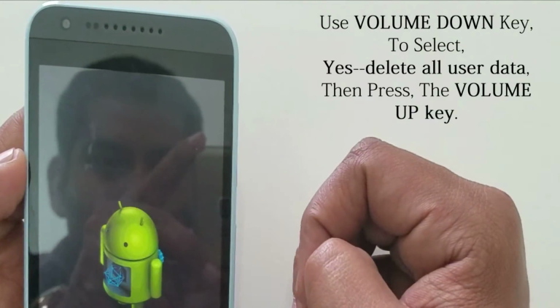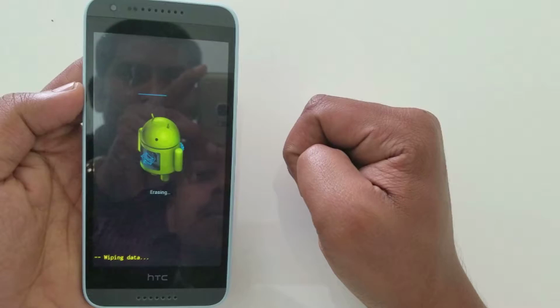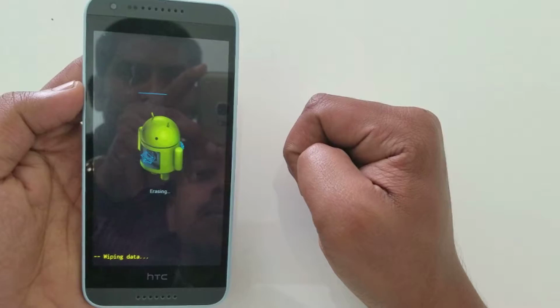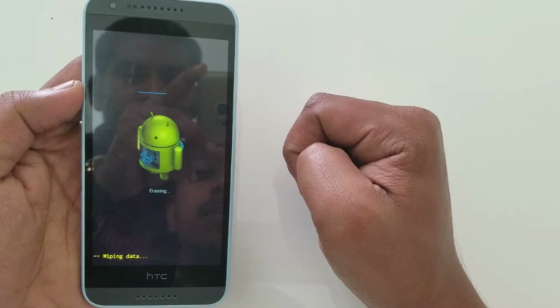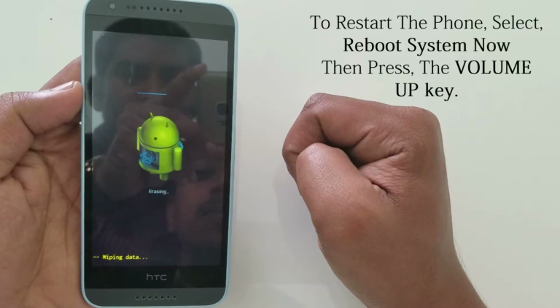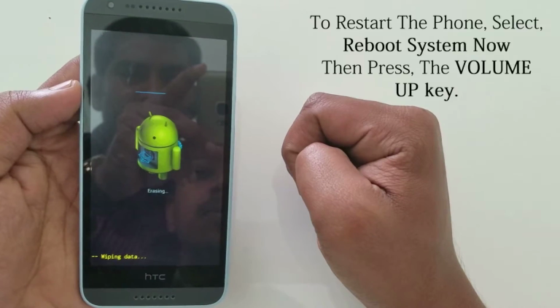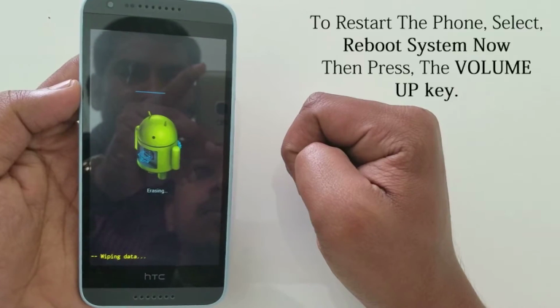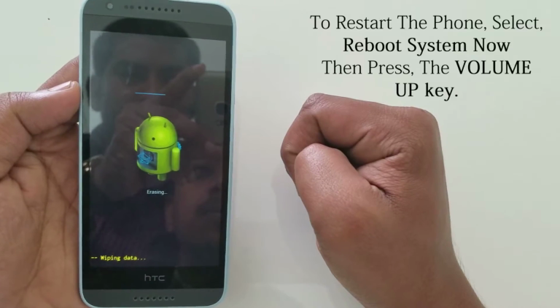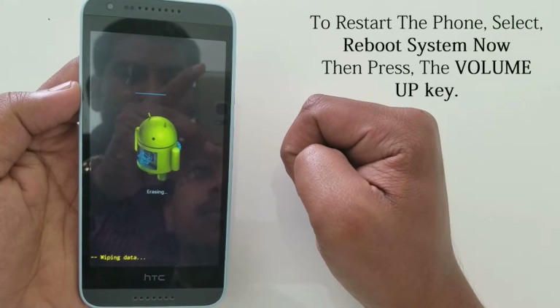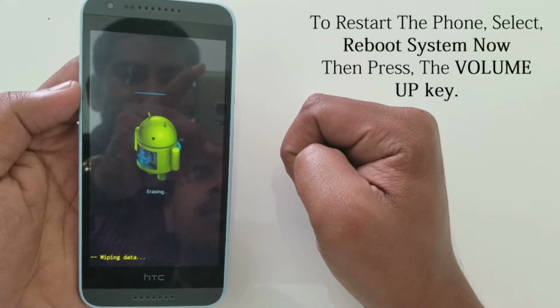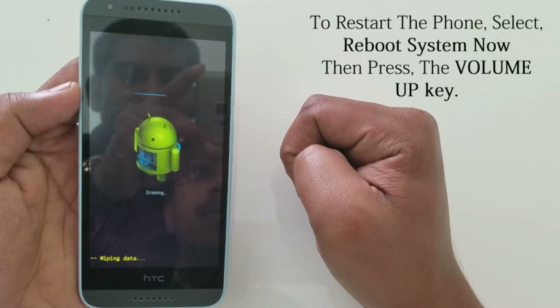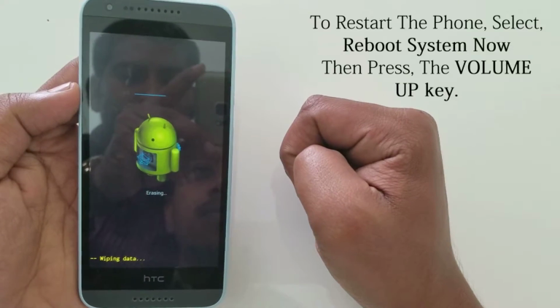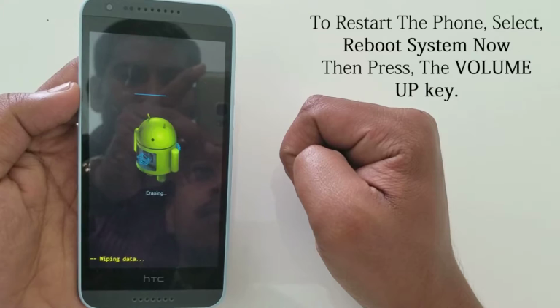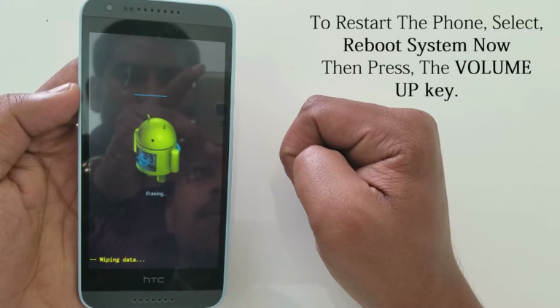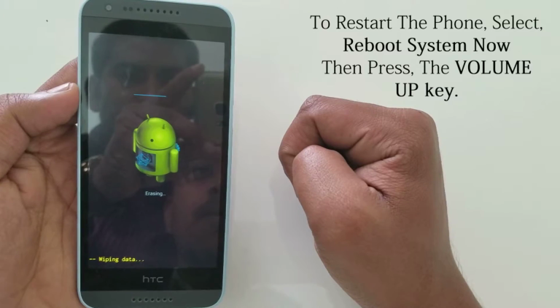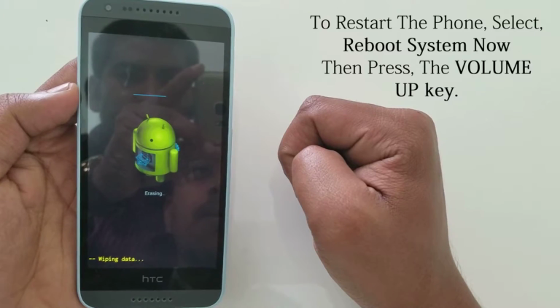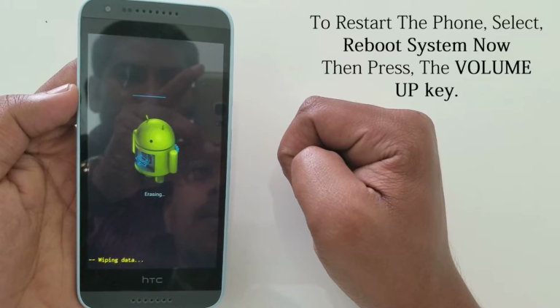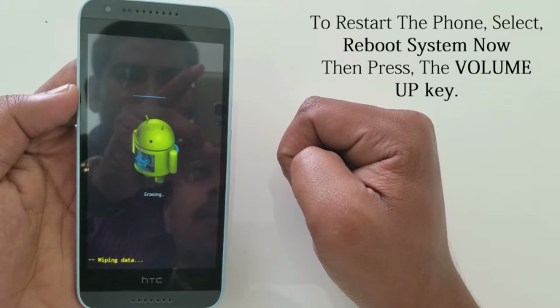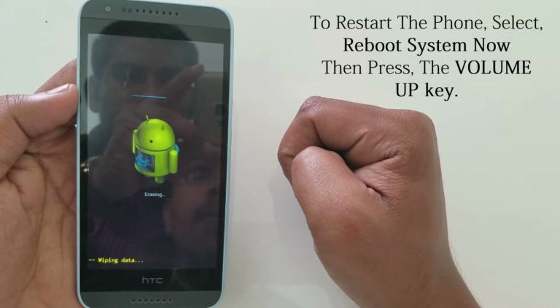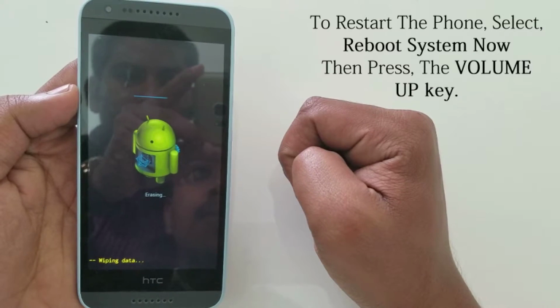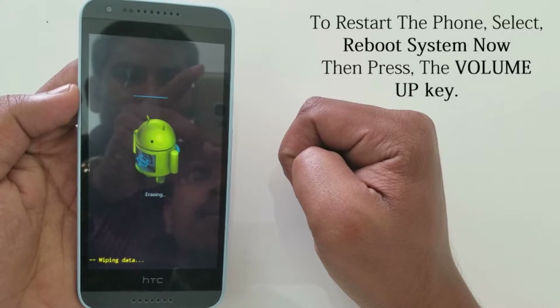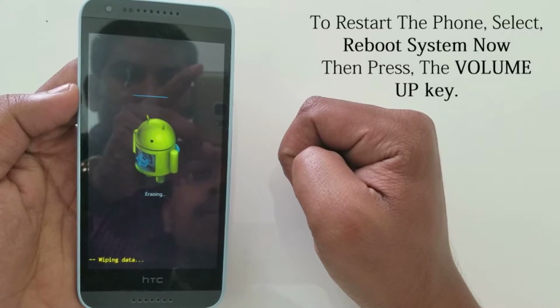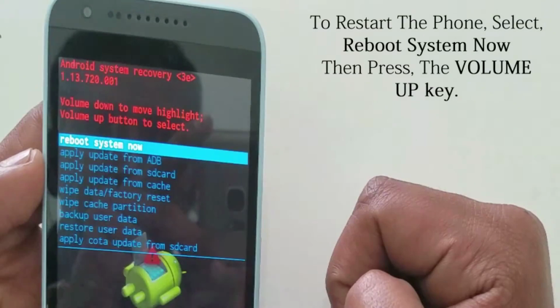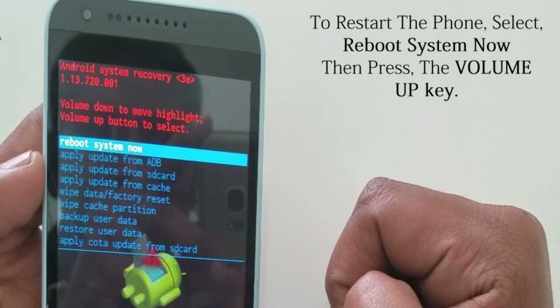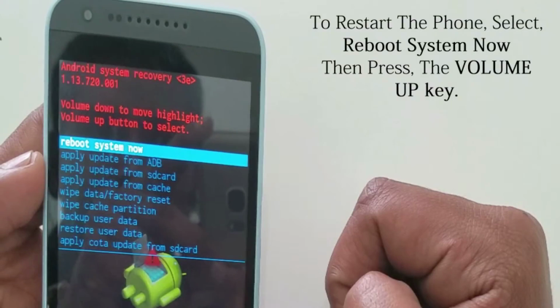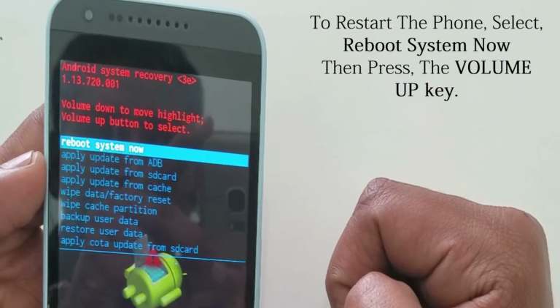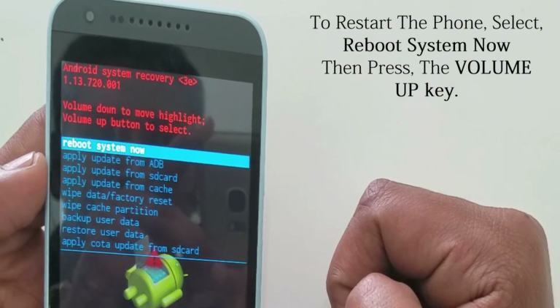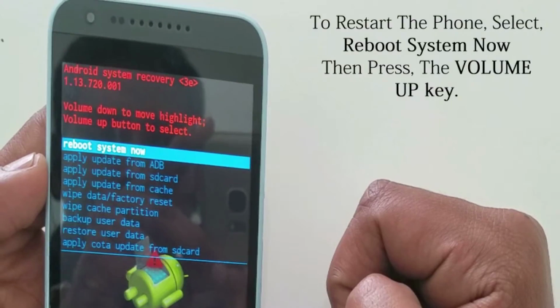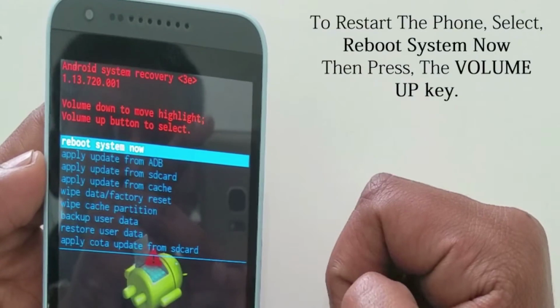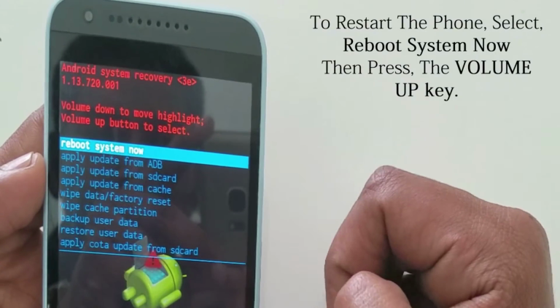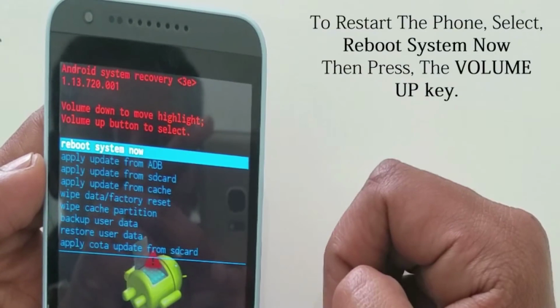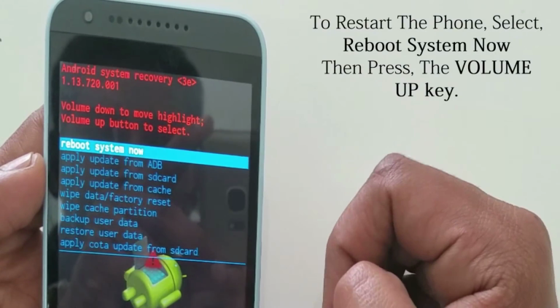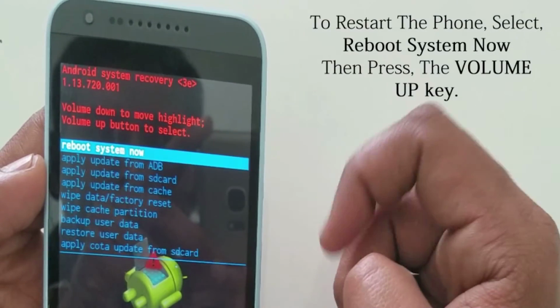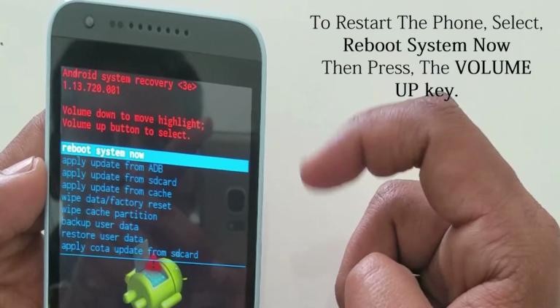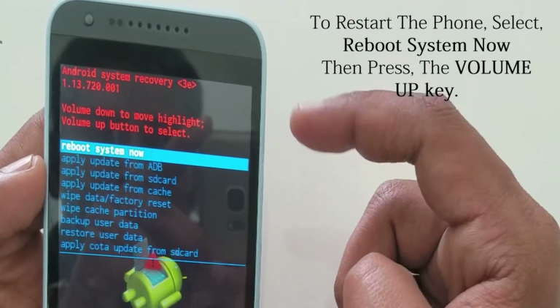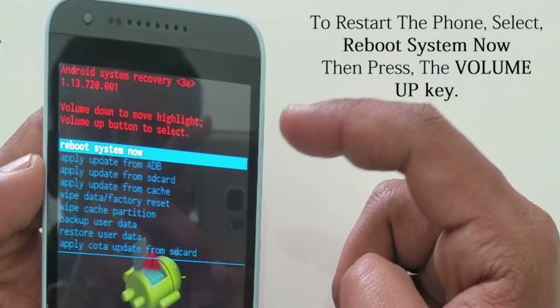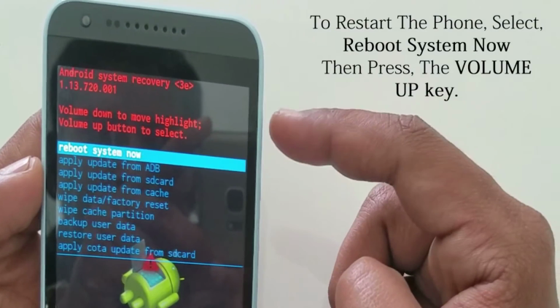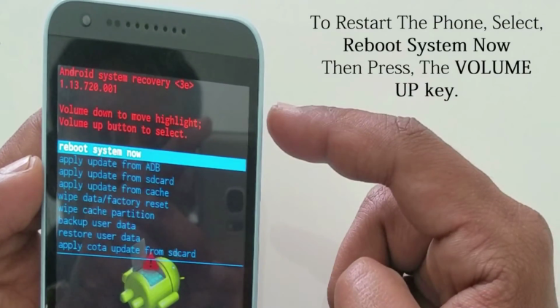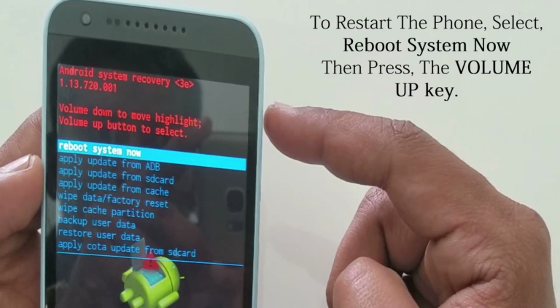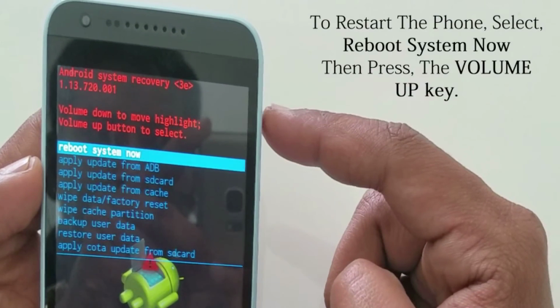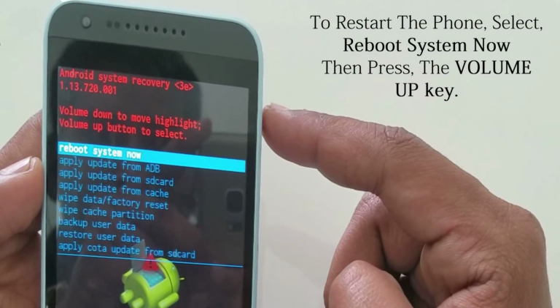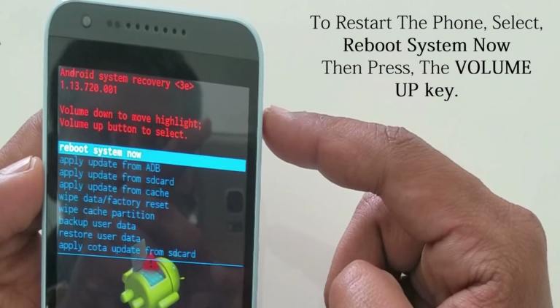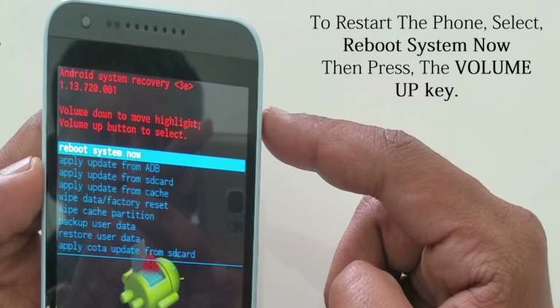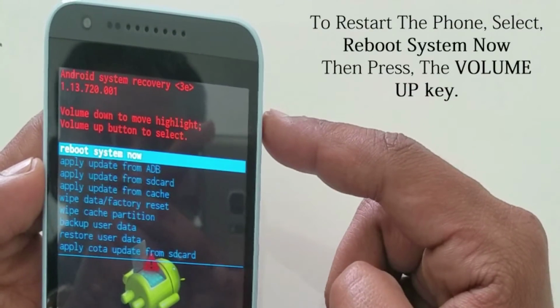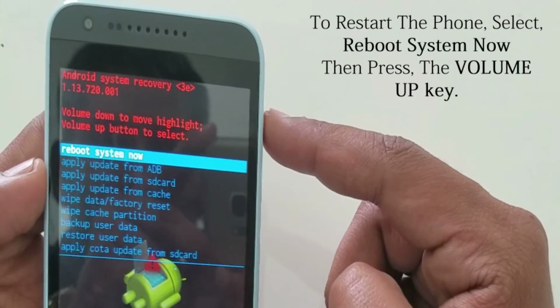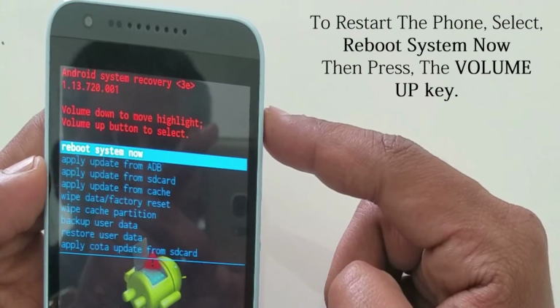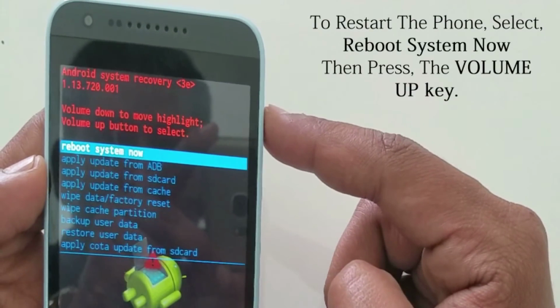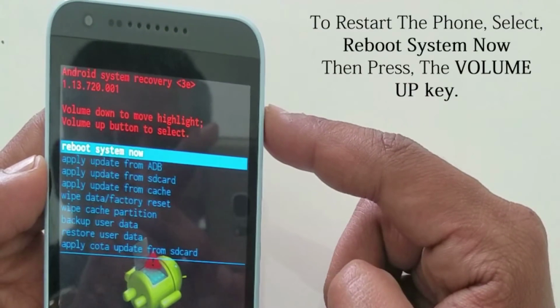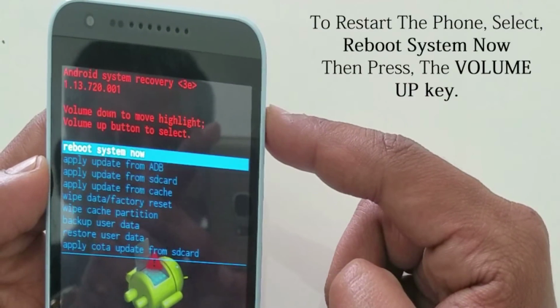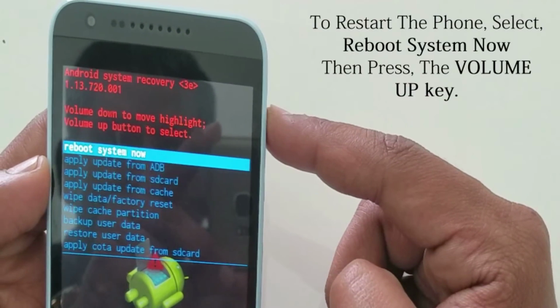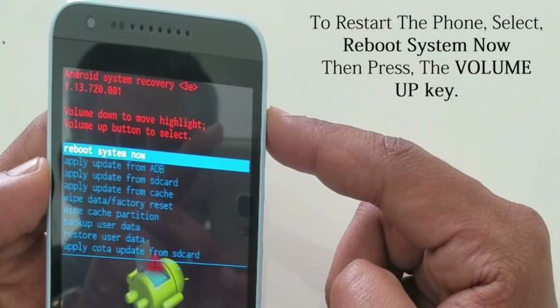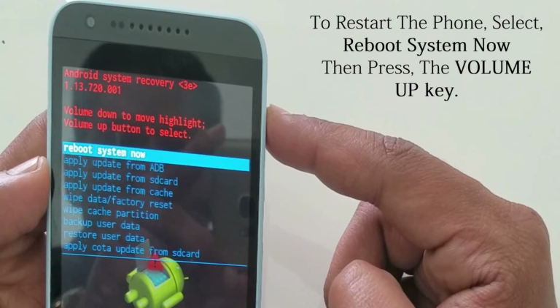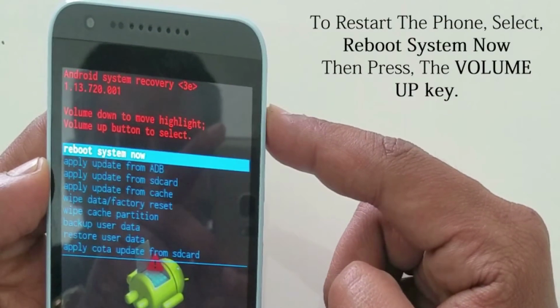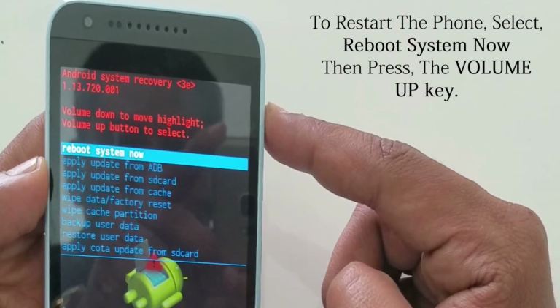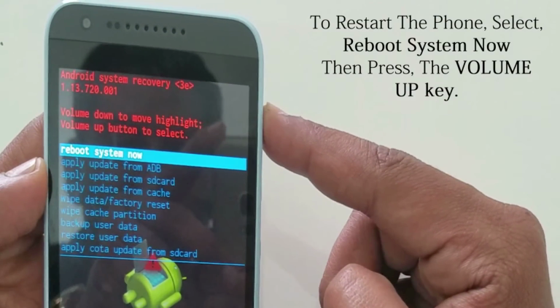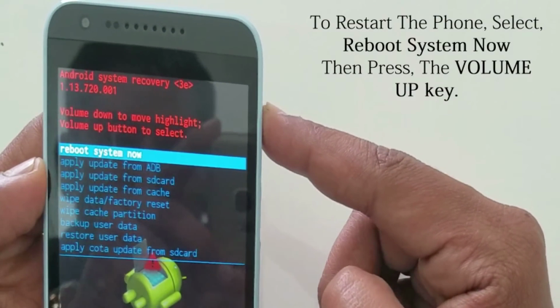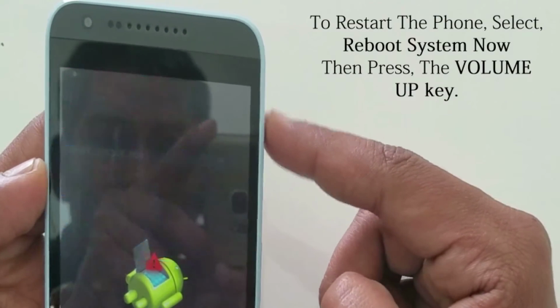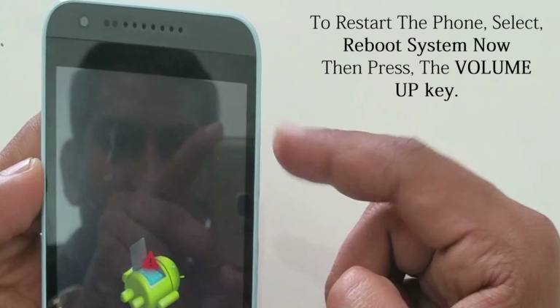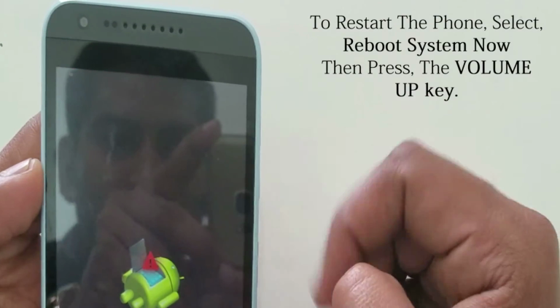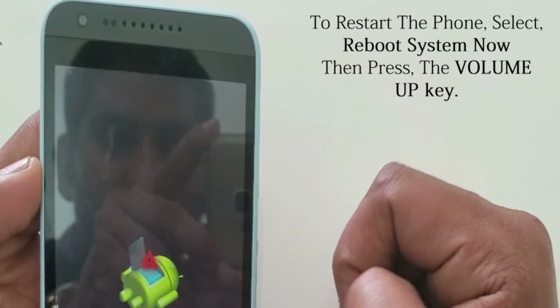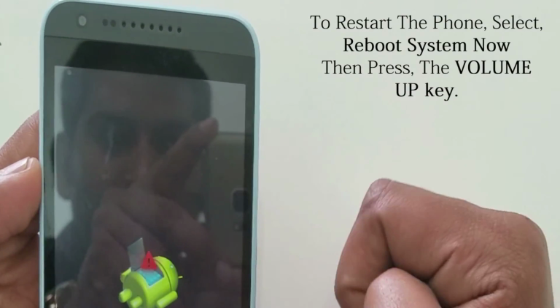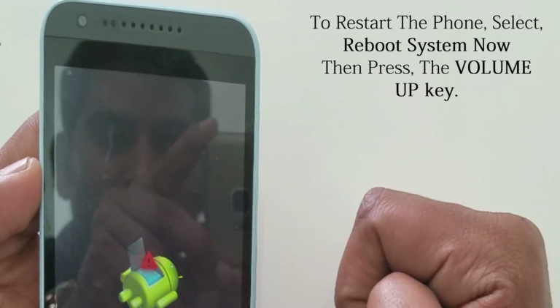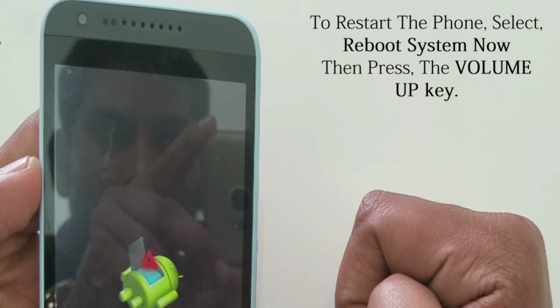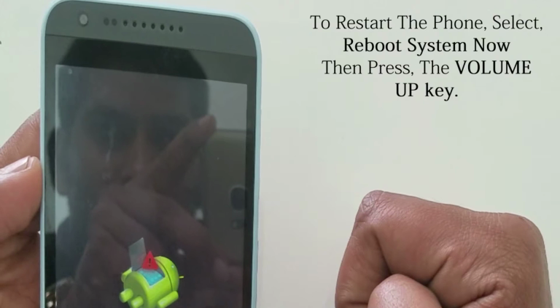To restart the phone, select 'Reboot system now.' Then press the volume up key.